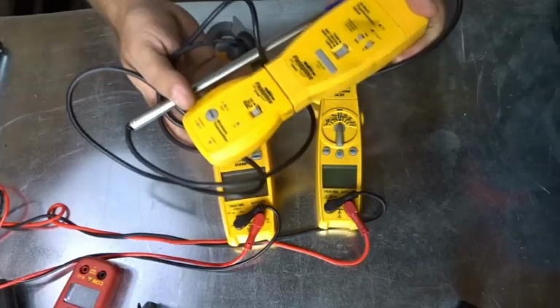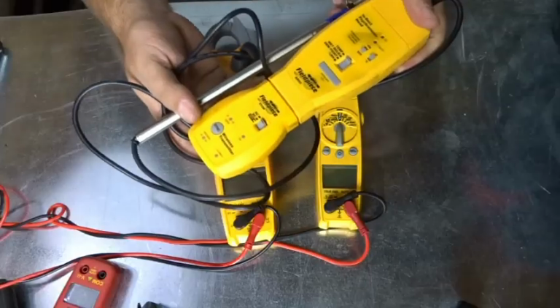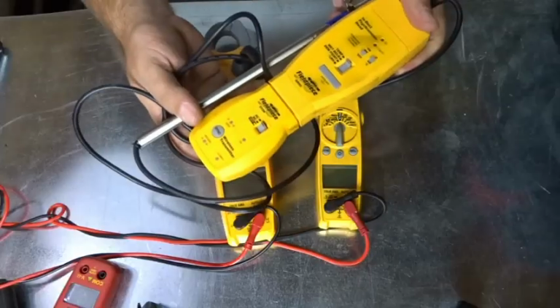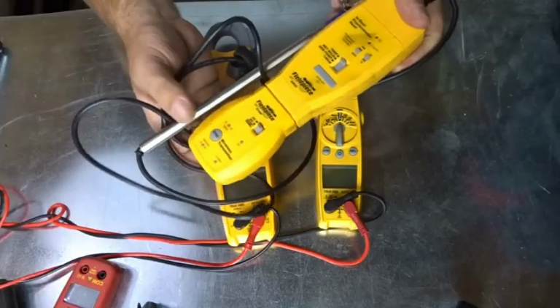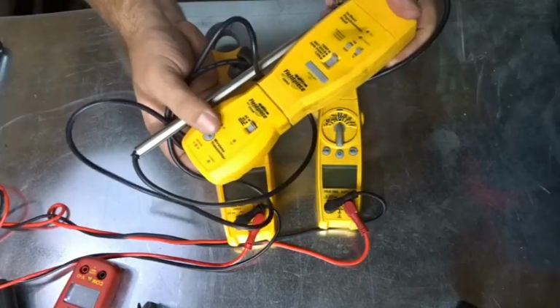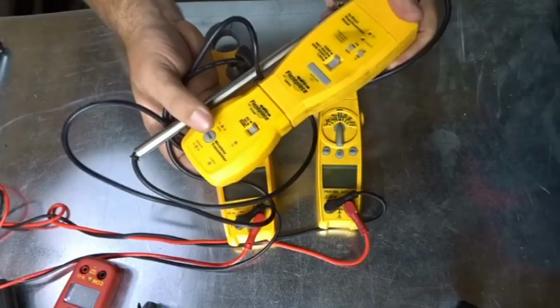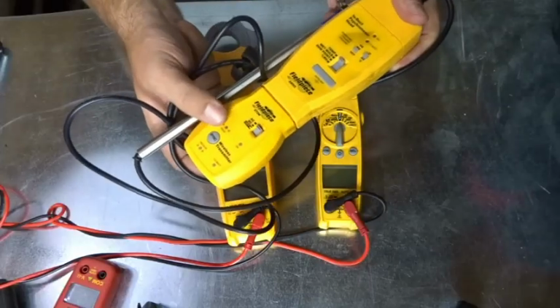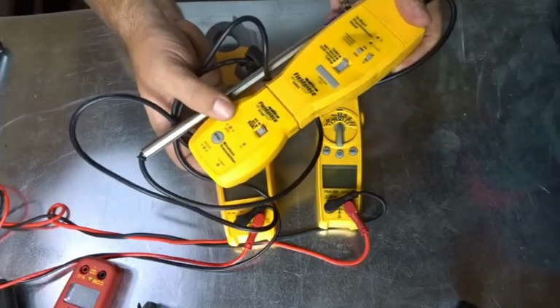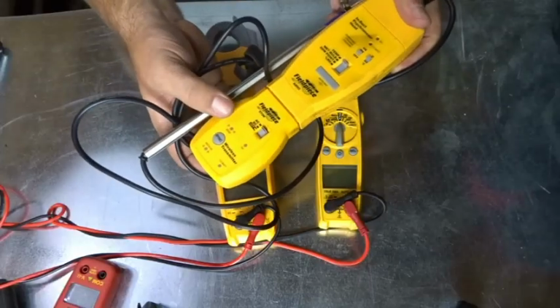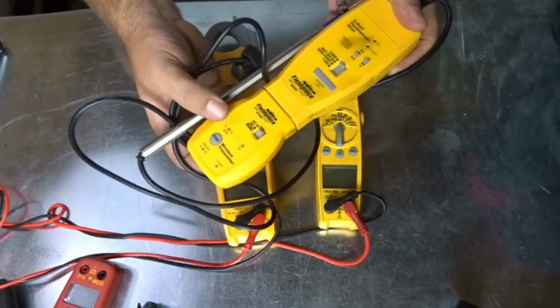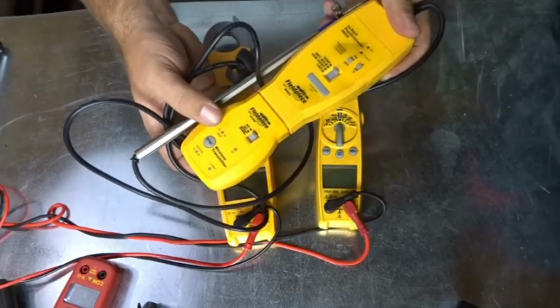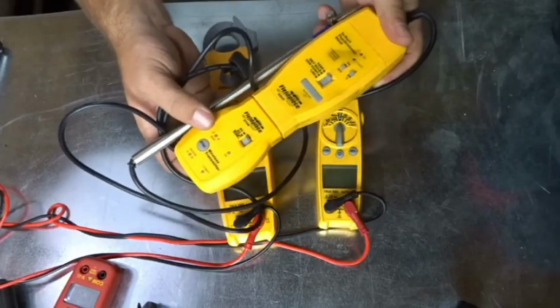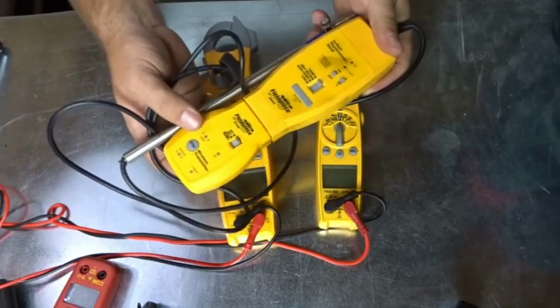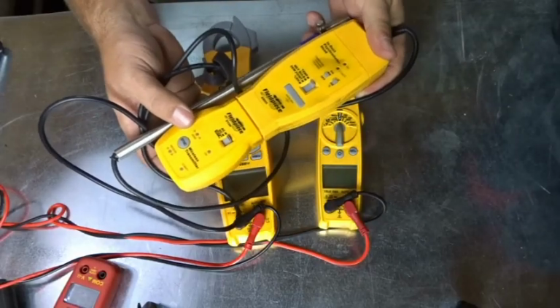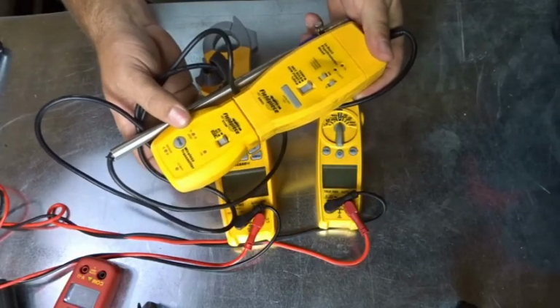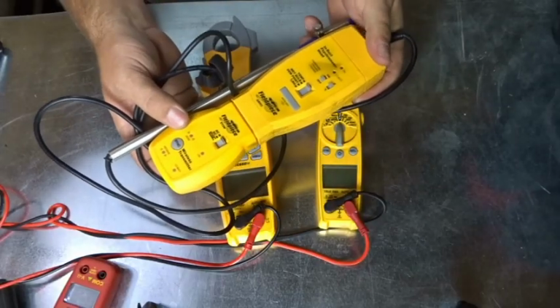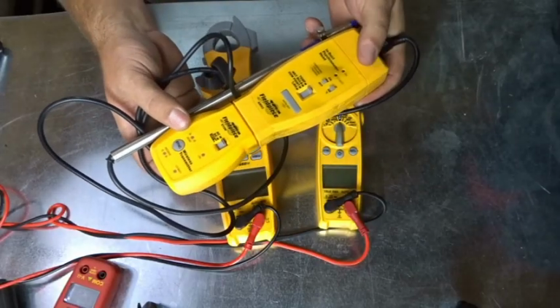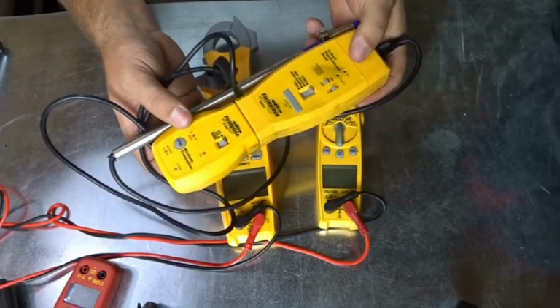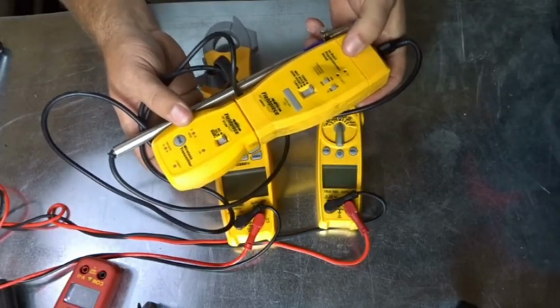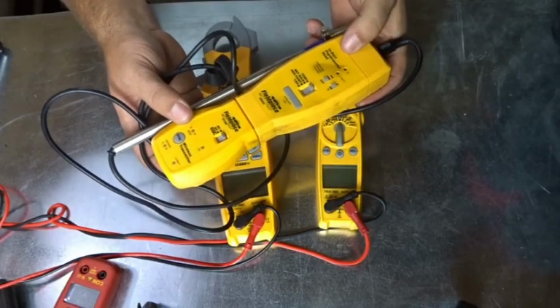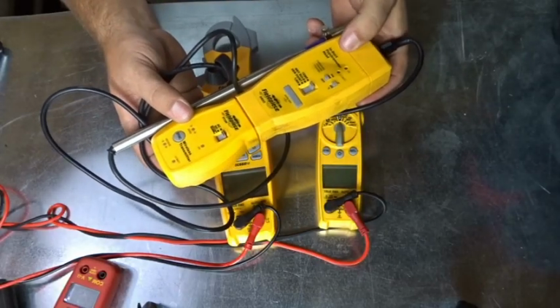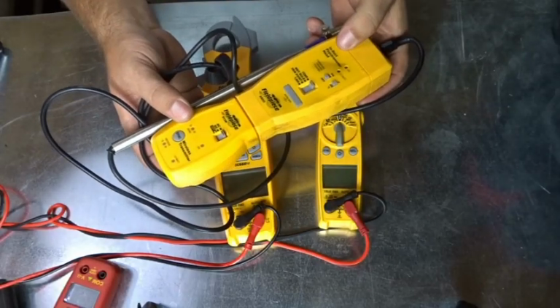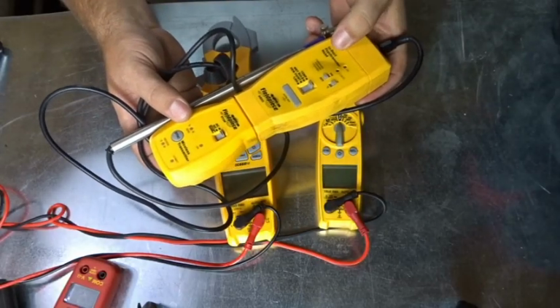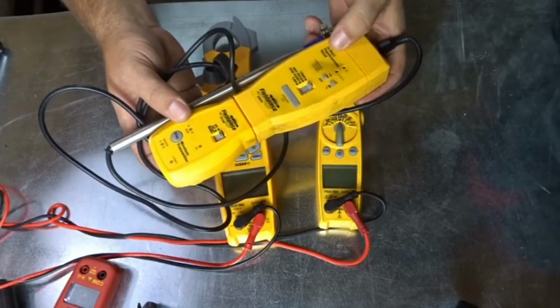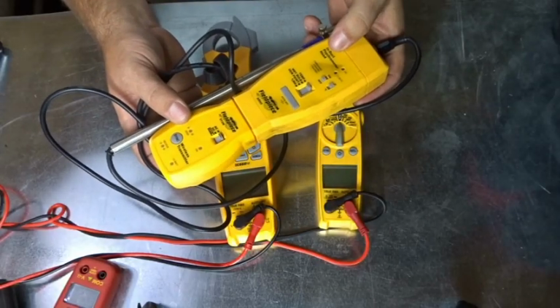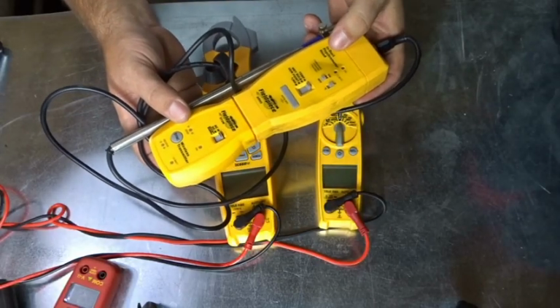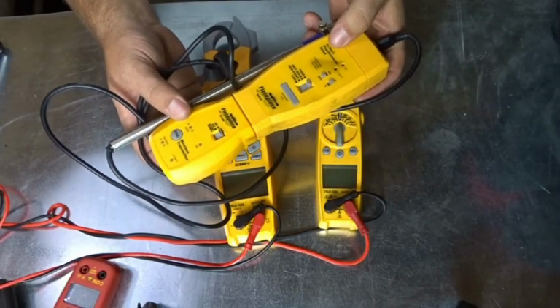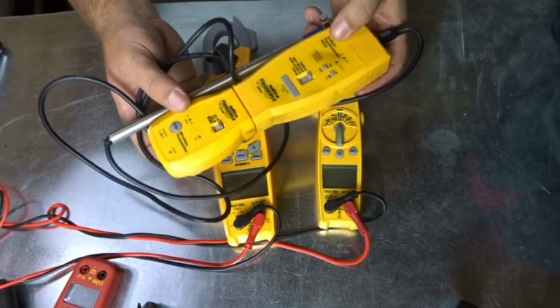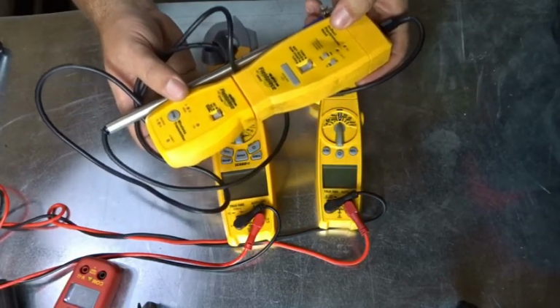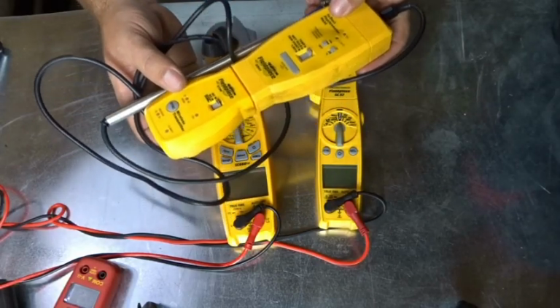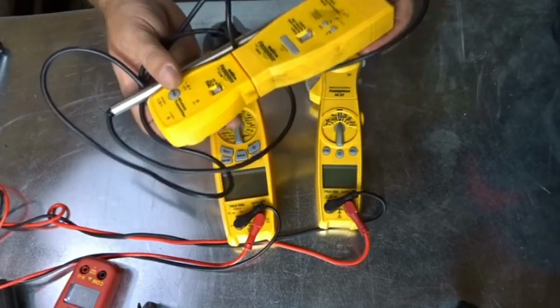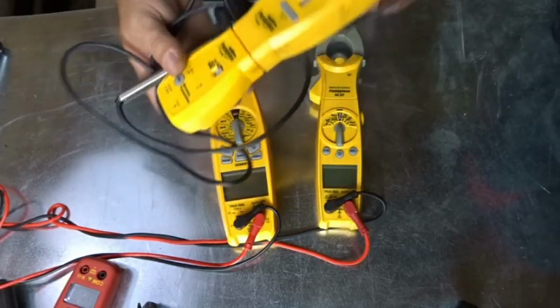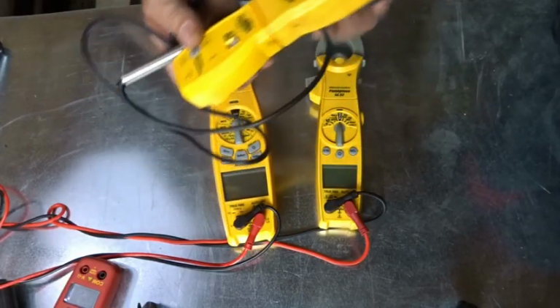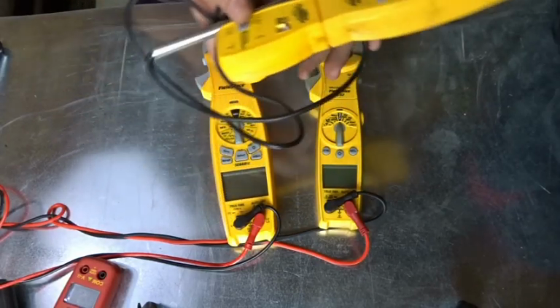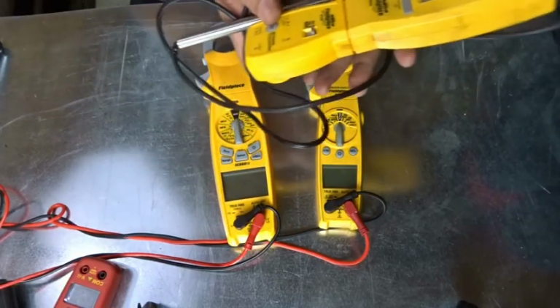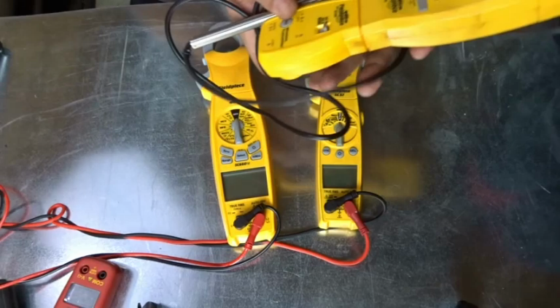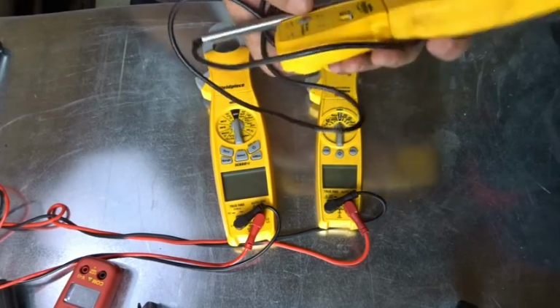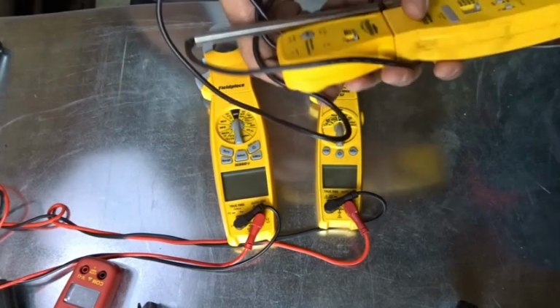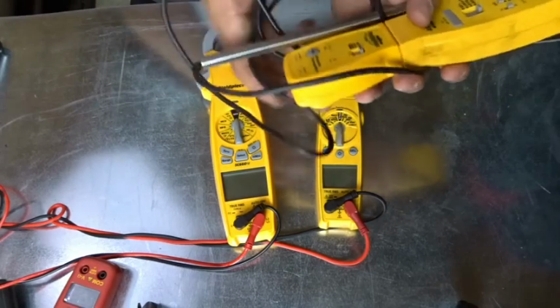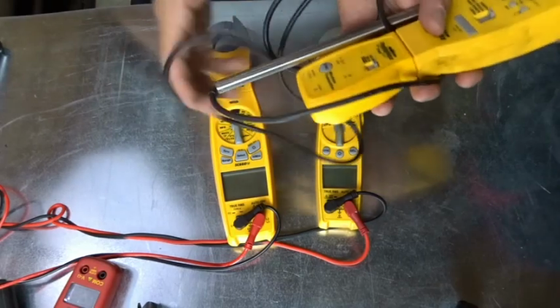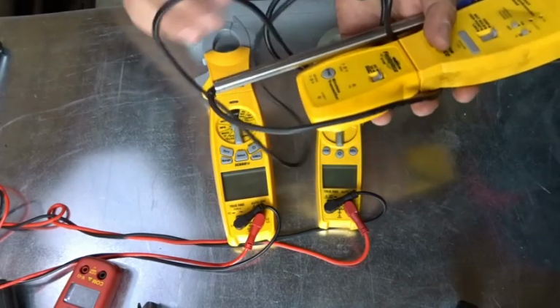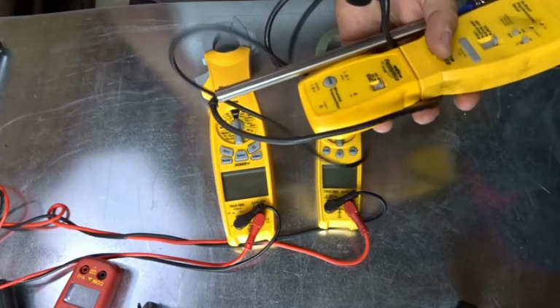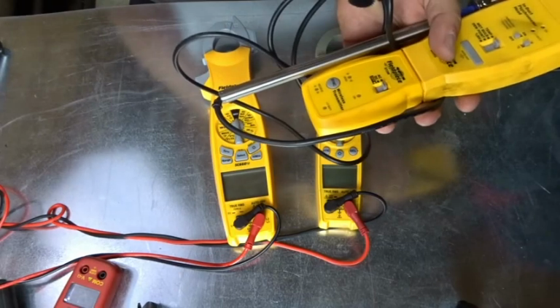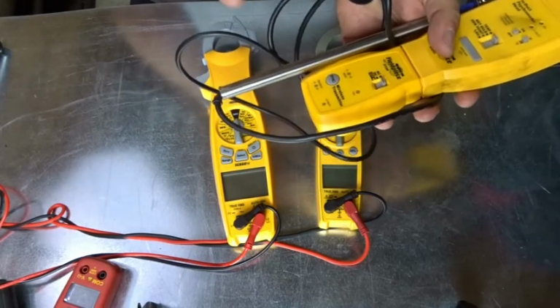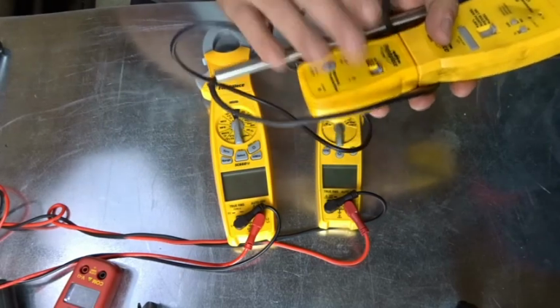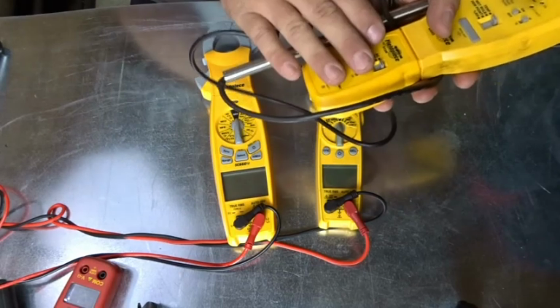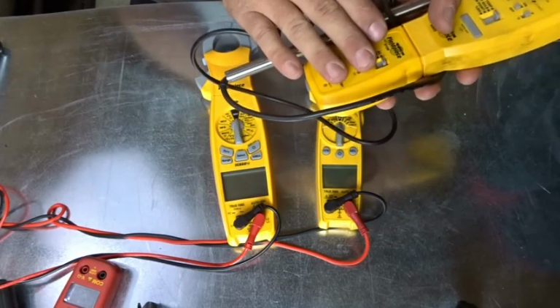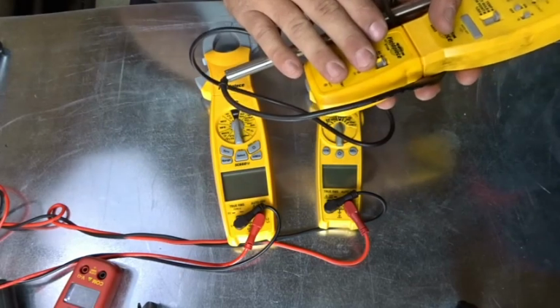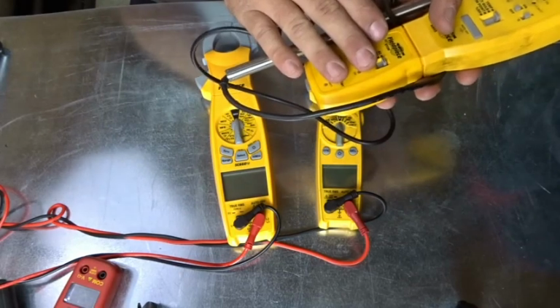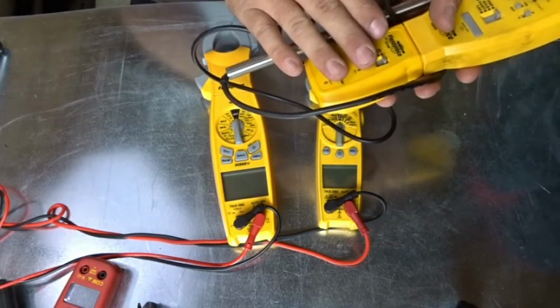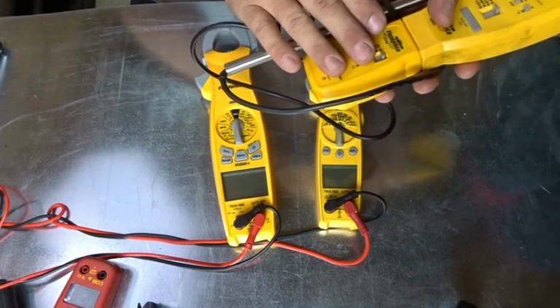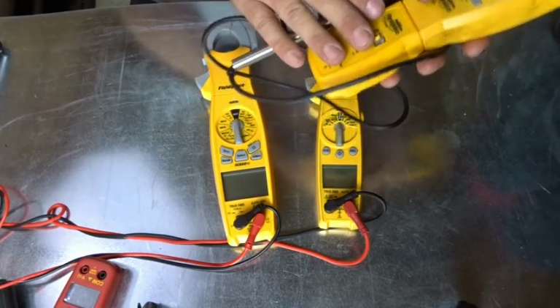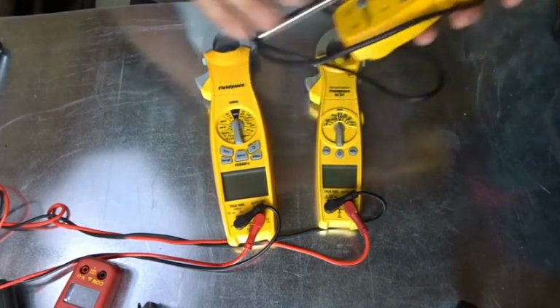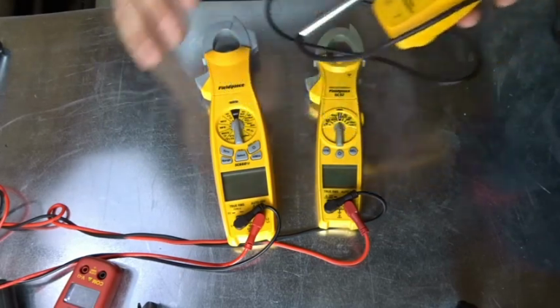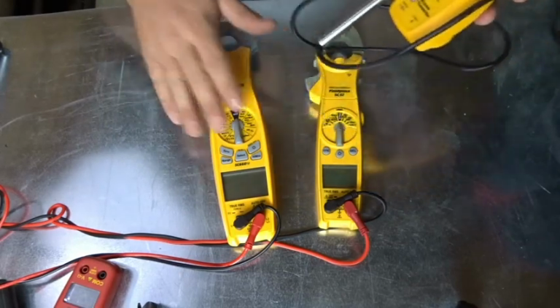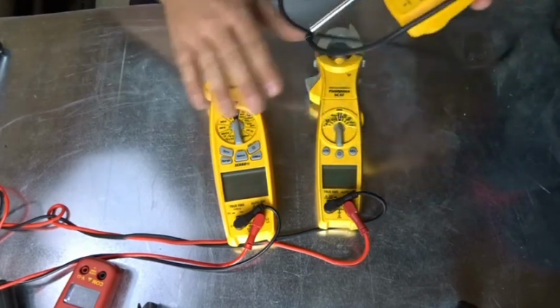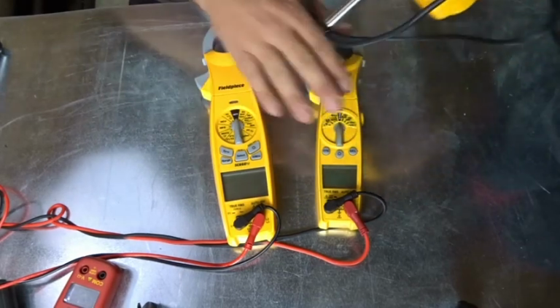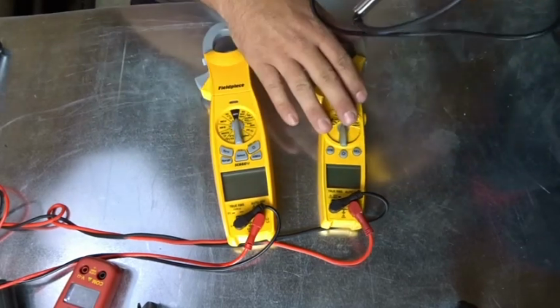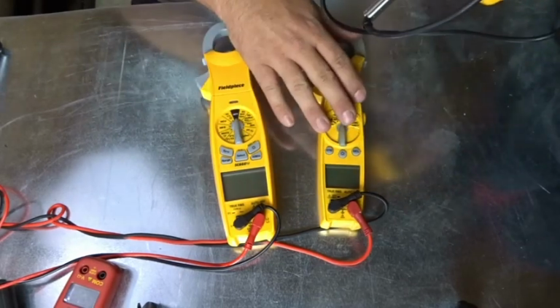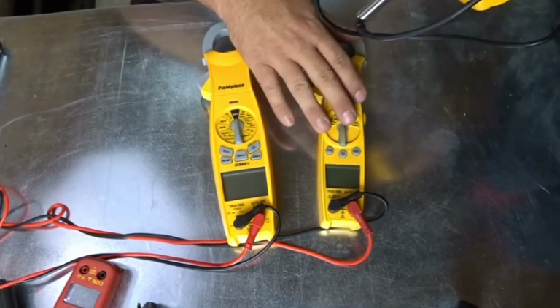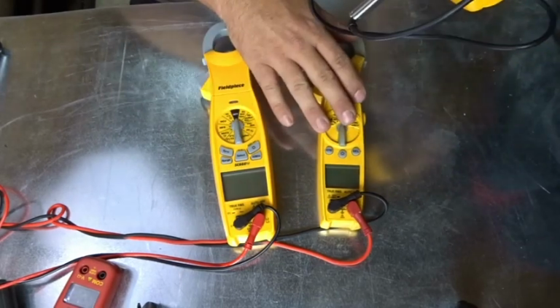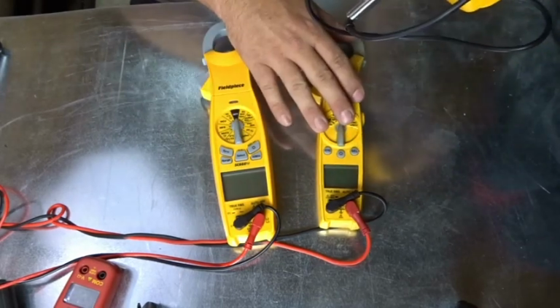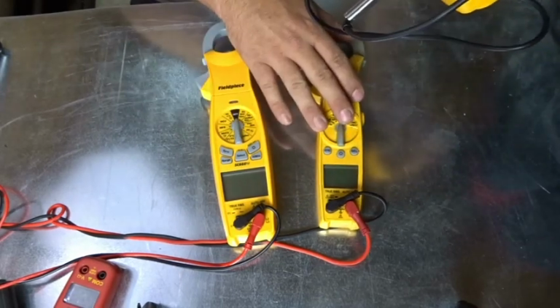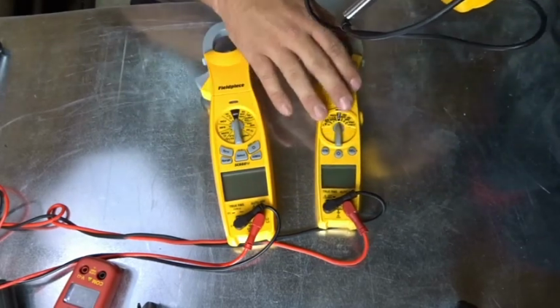Here's the wireless transmitter, and the index psychrometer head, and you can broadcast from this wireless transmitter to either one of these meters.